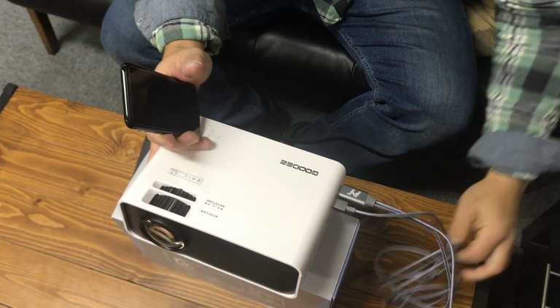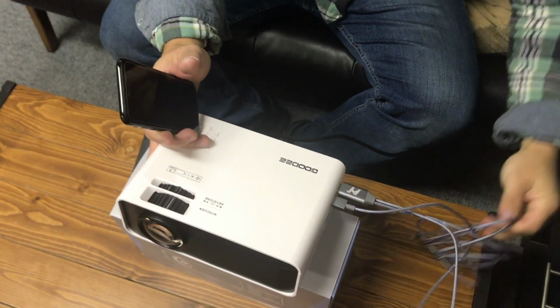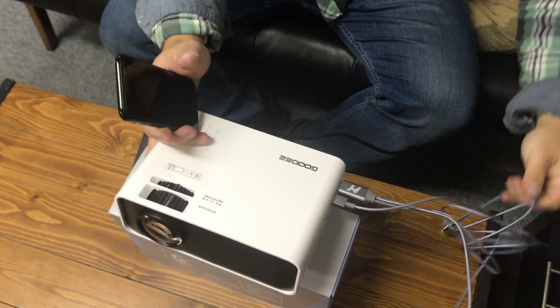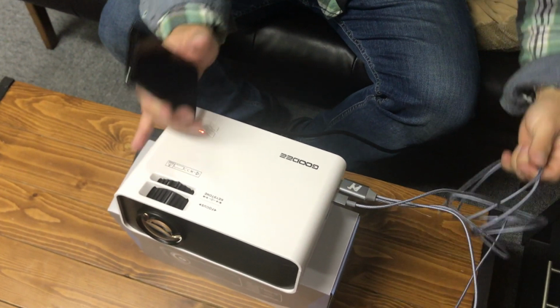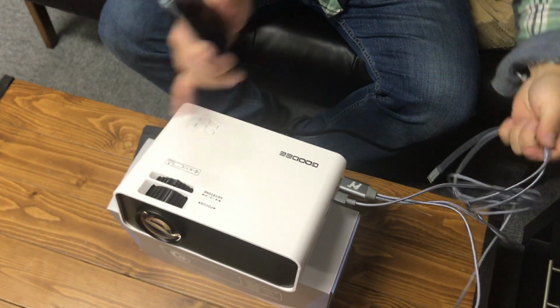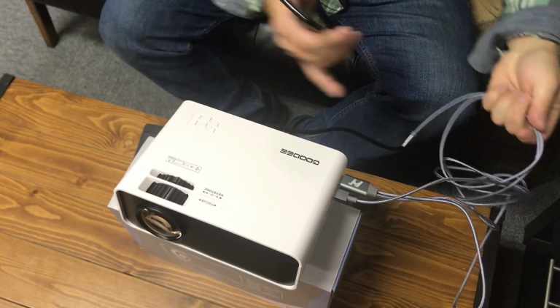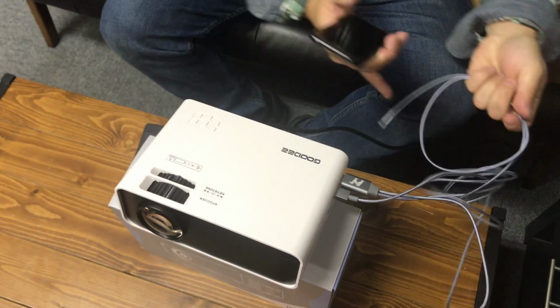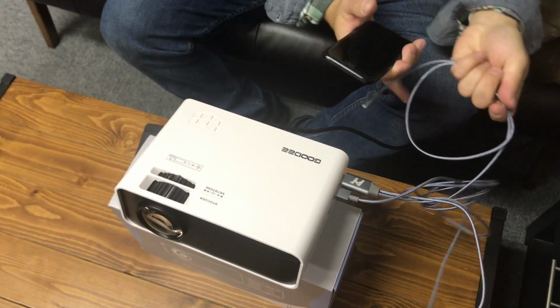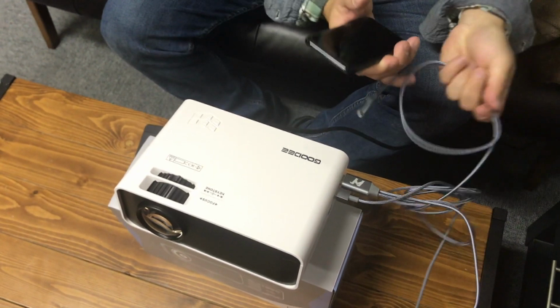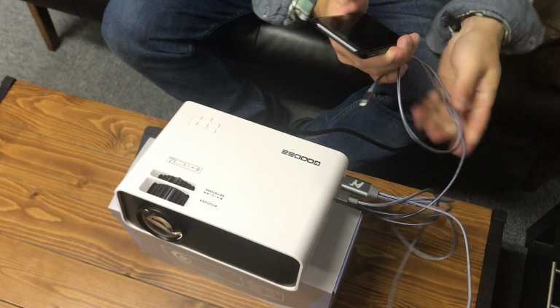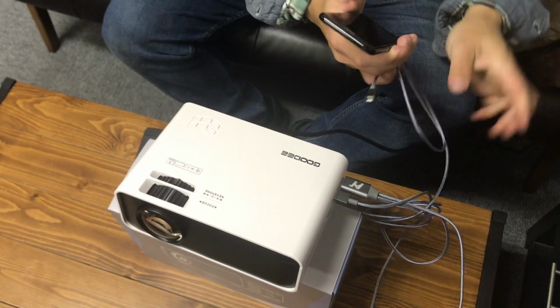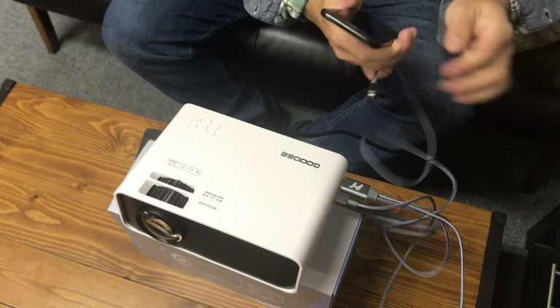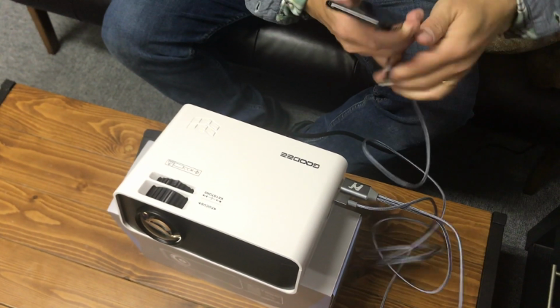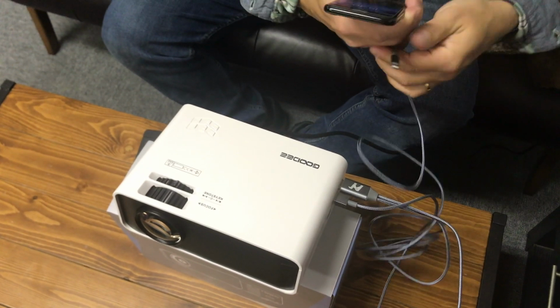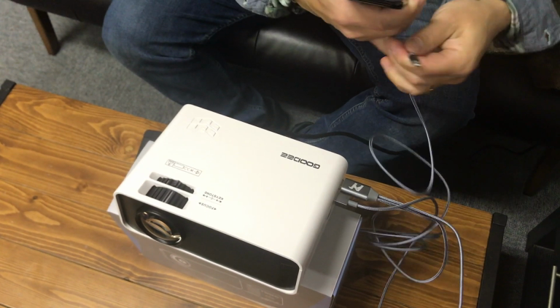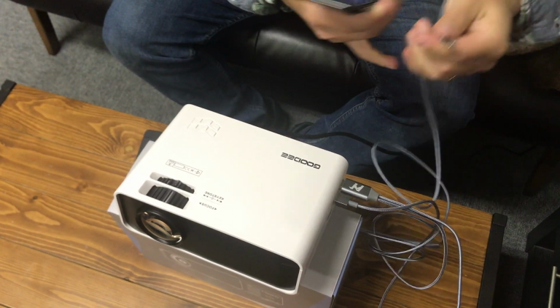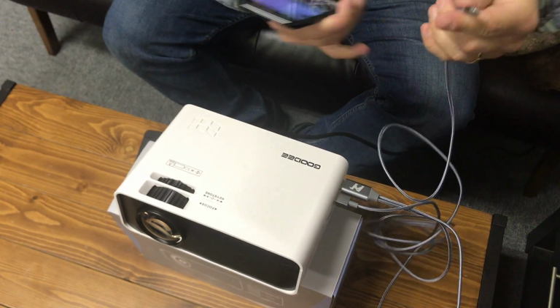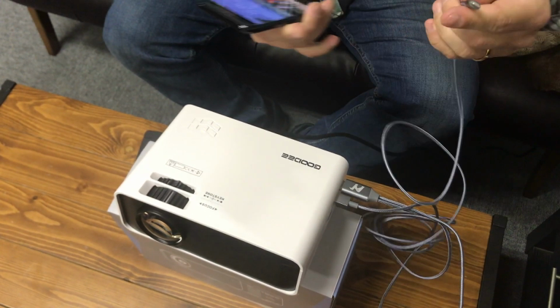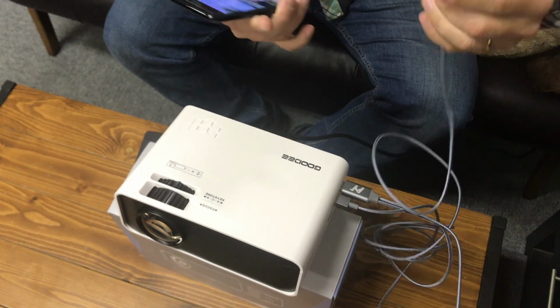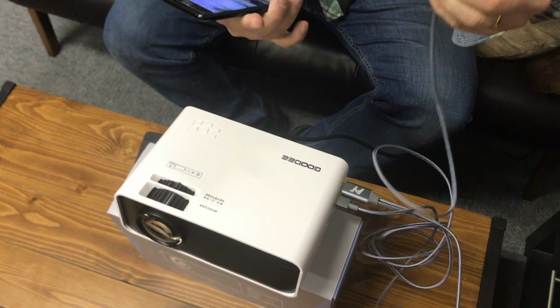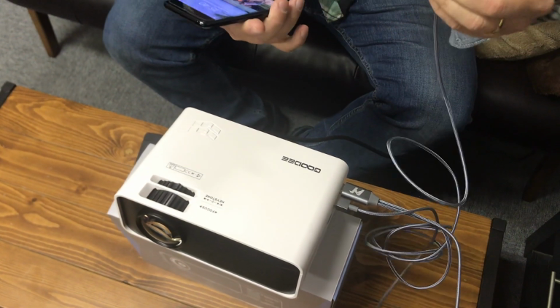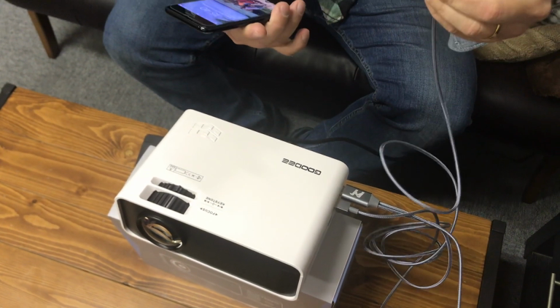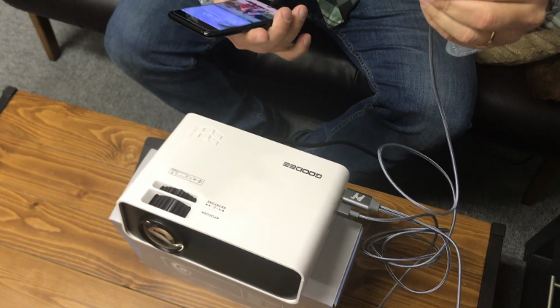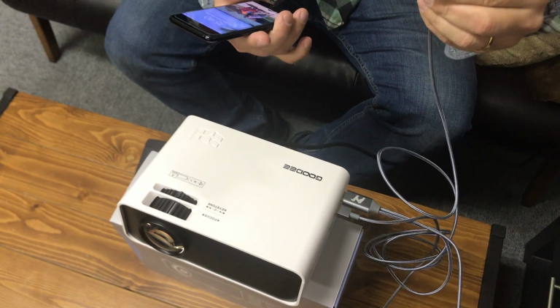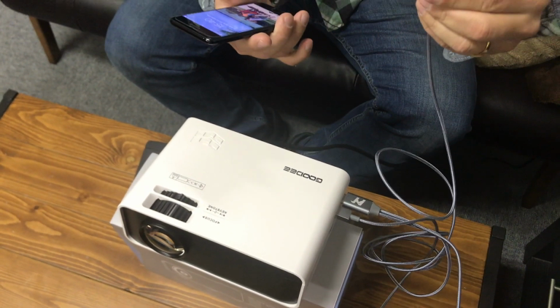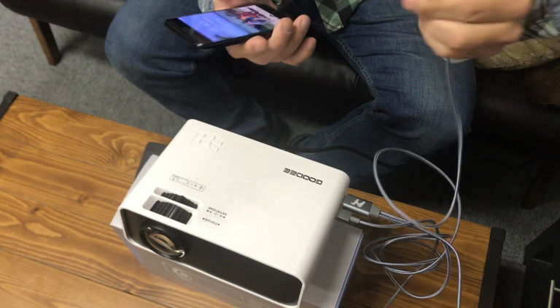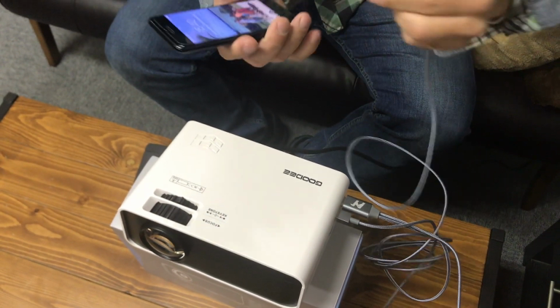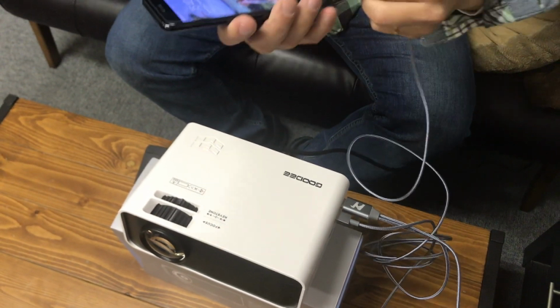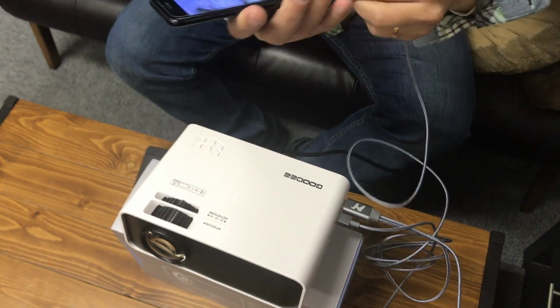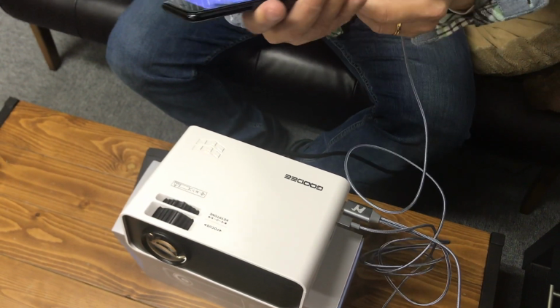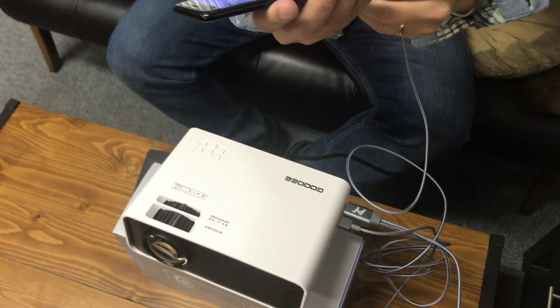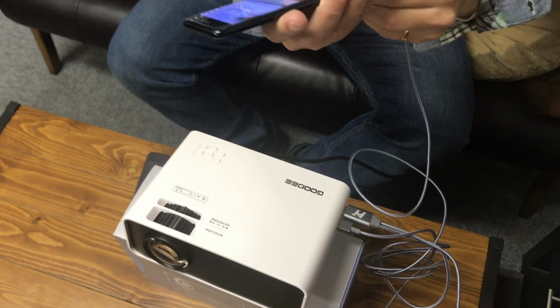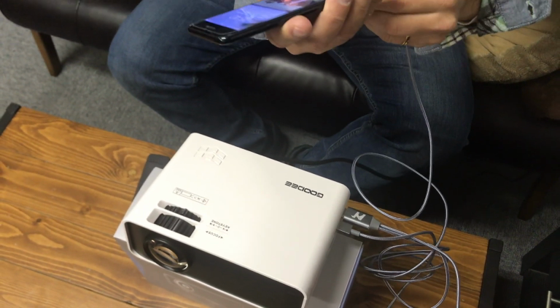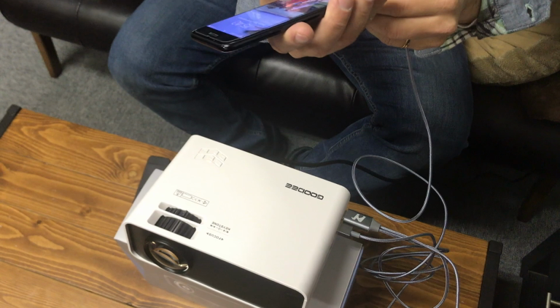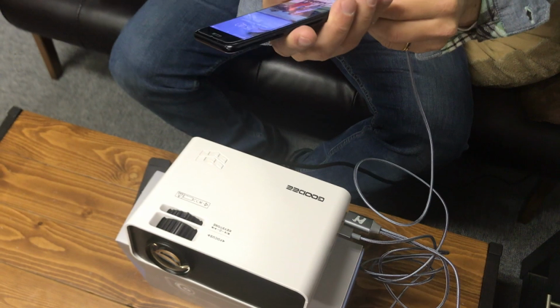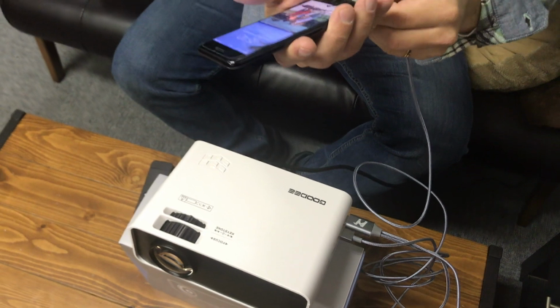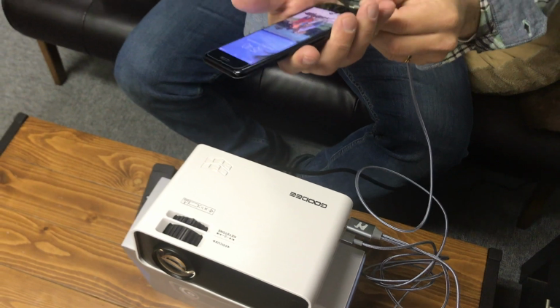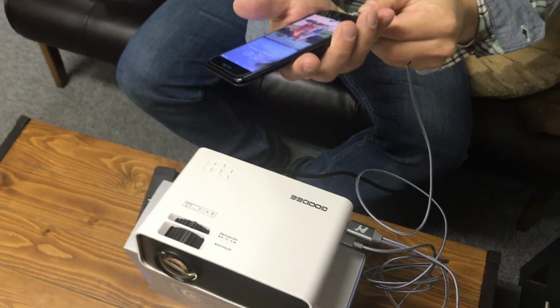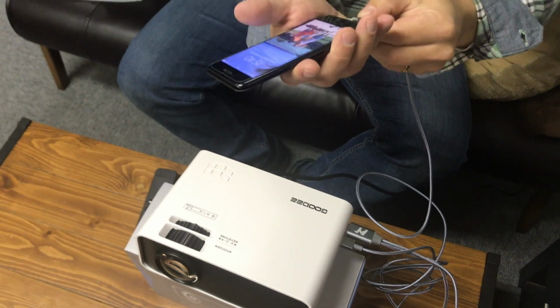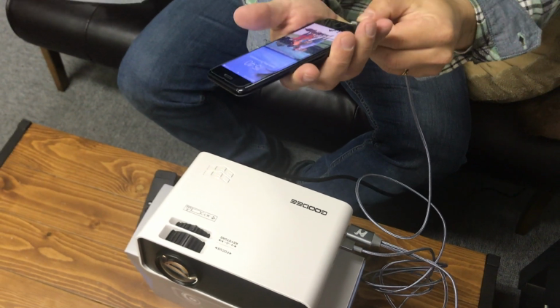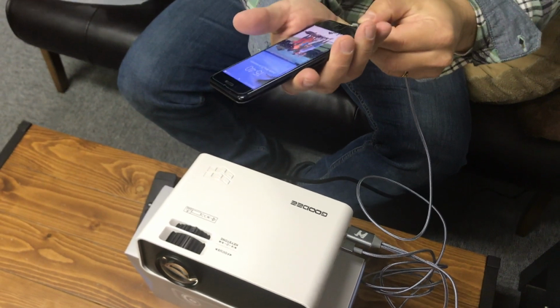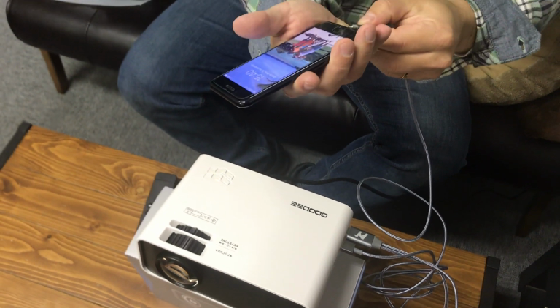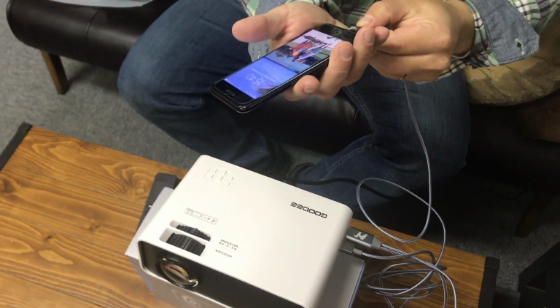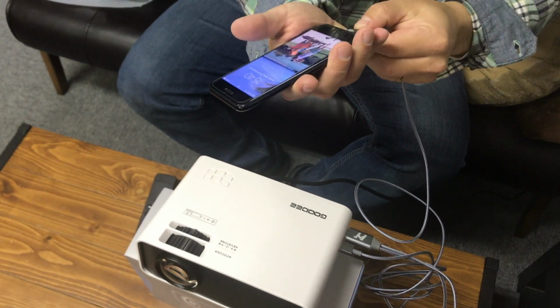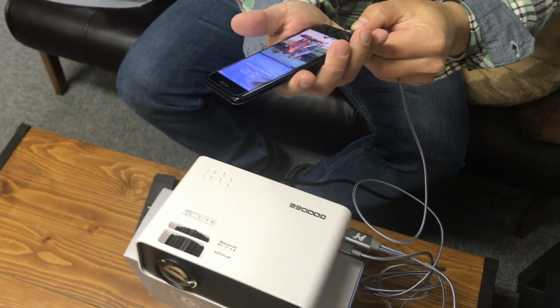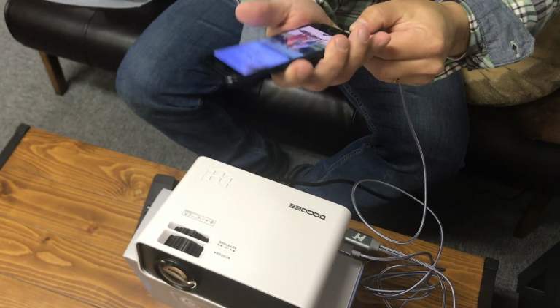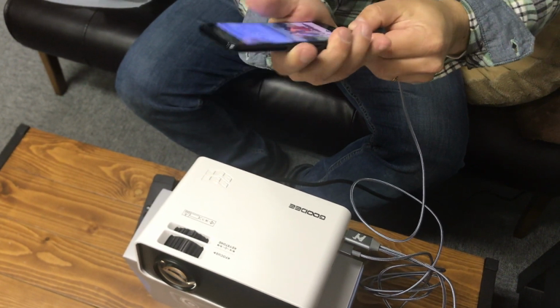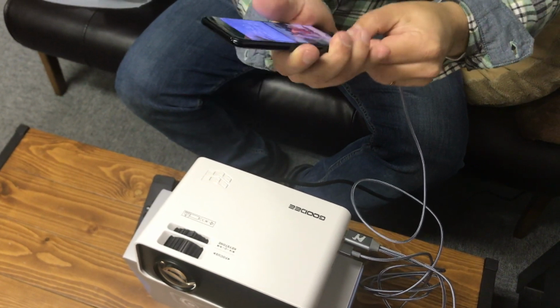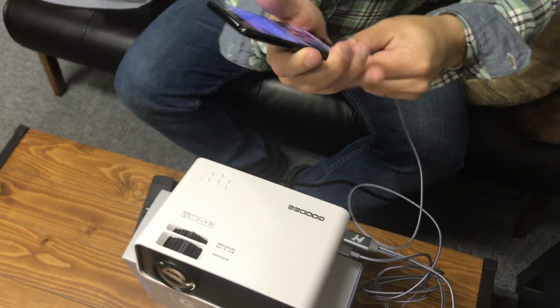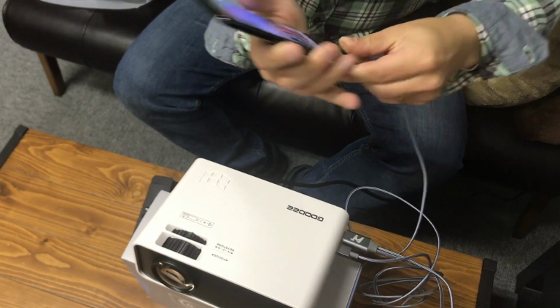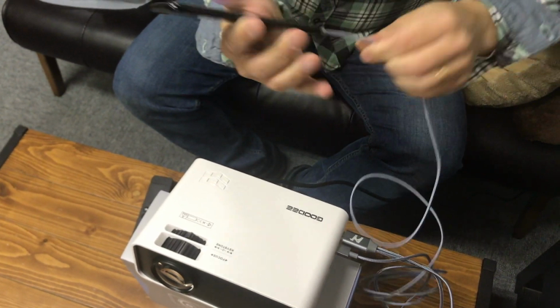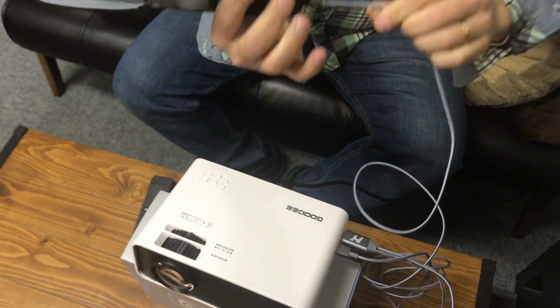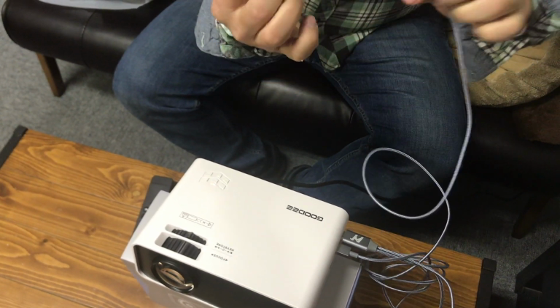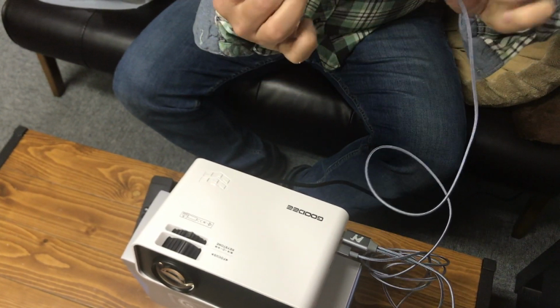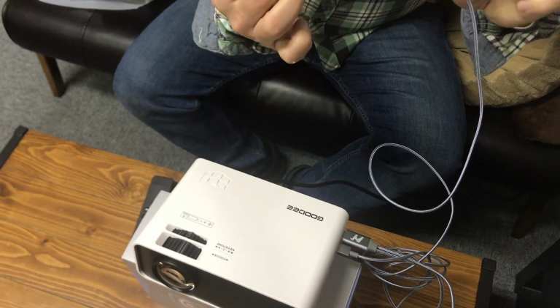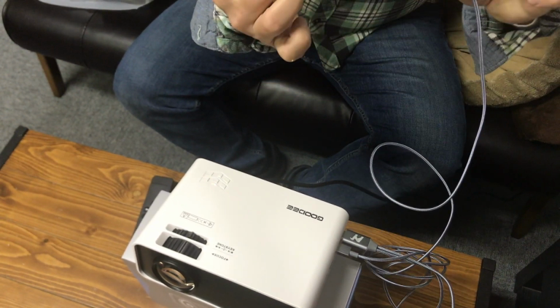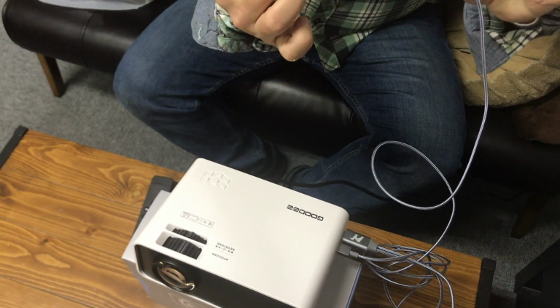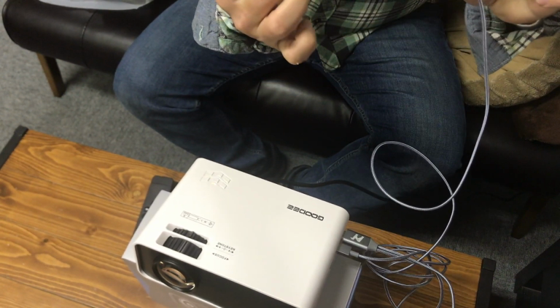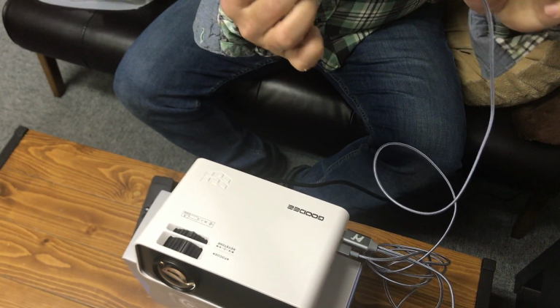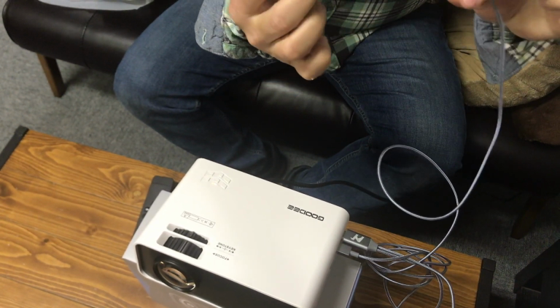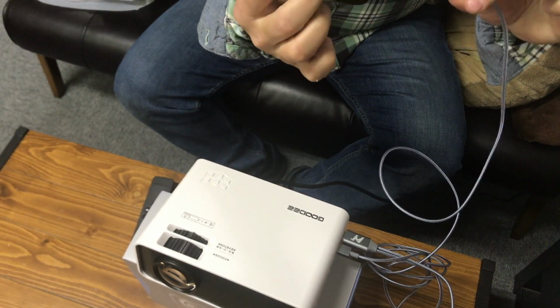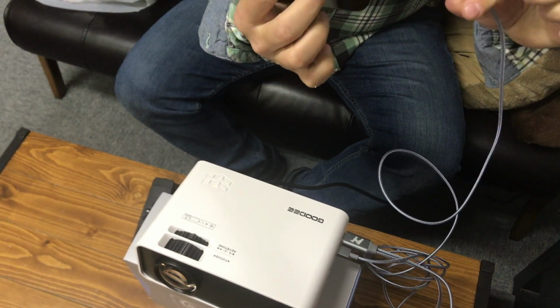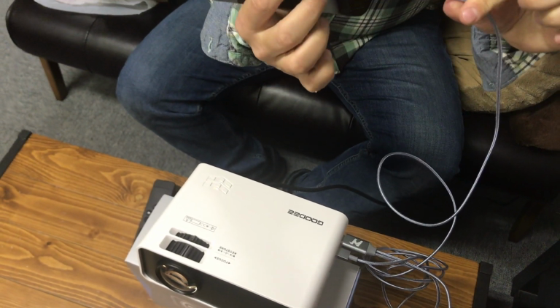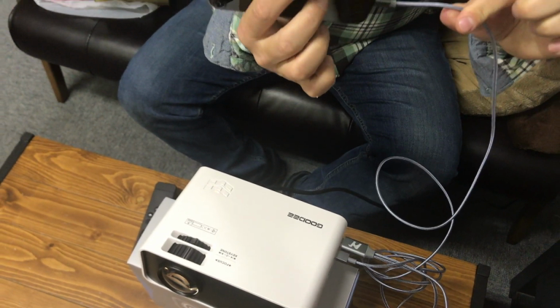And the last one, please connect the cable in your phone. It can be iPhone or Android phone, like this.